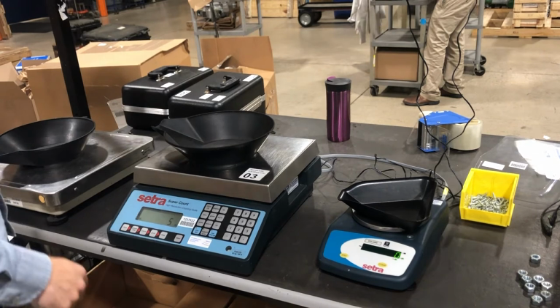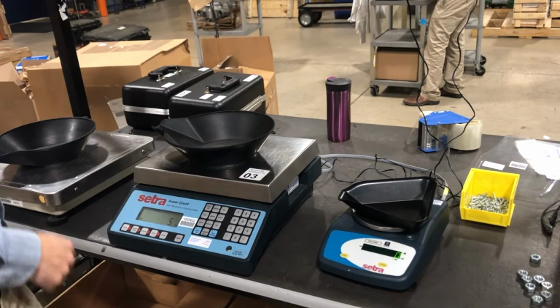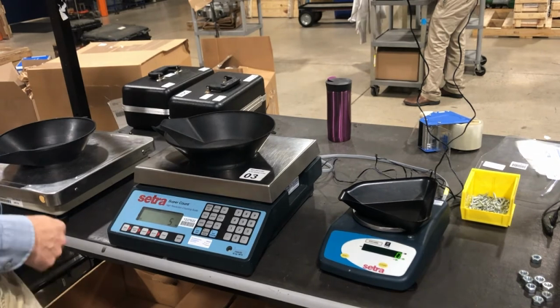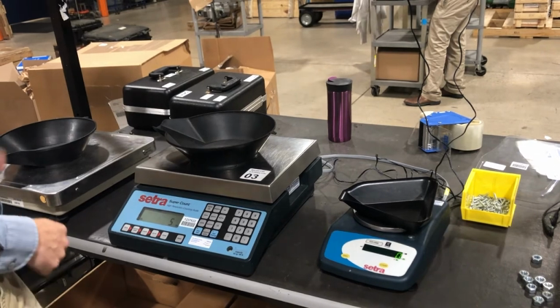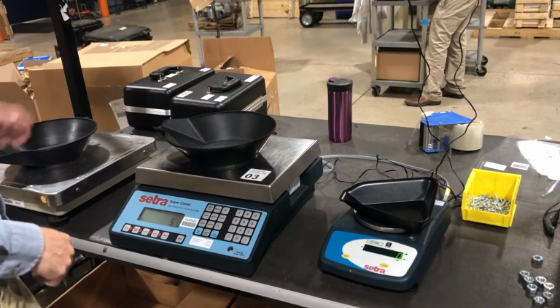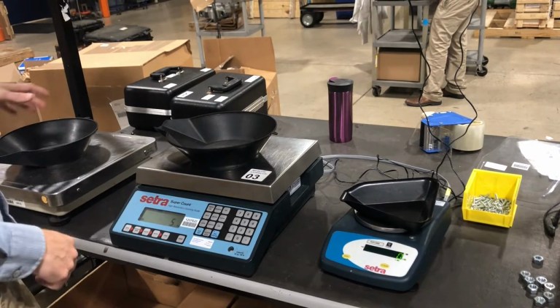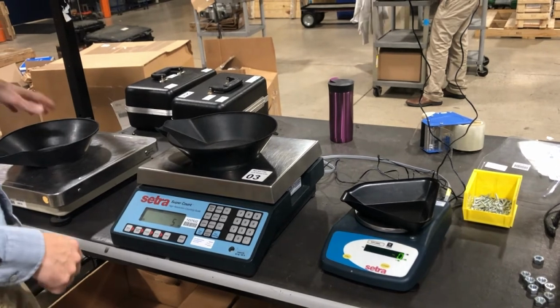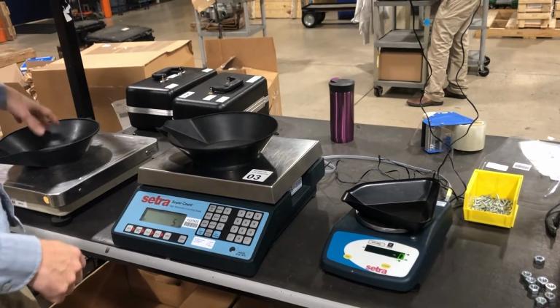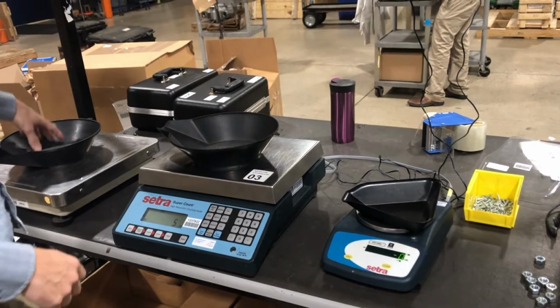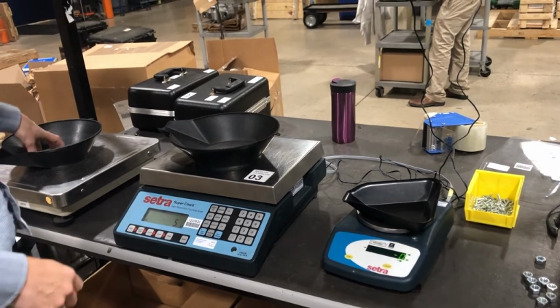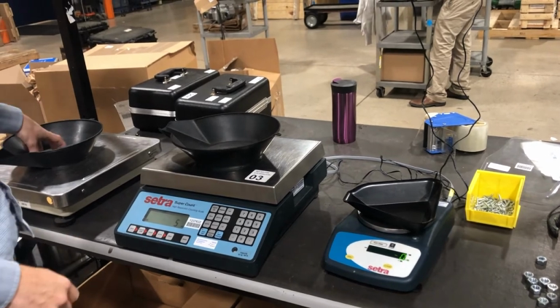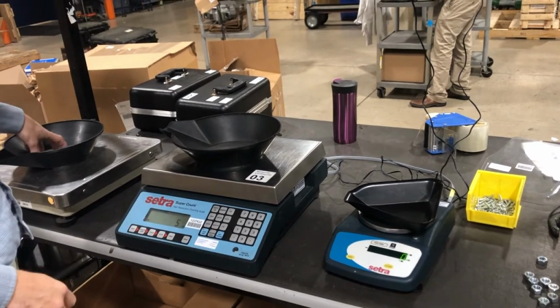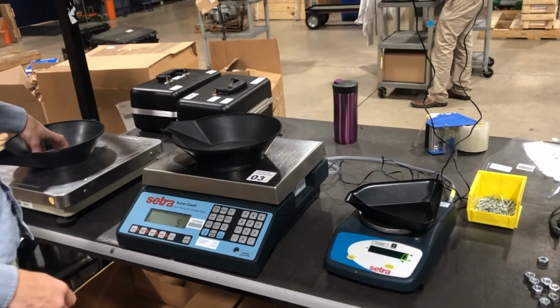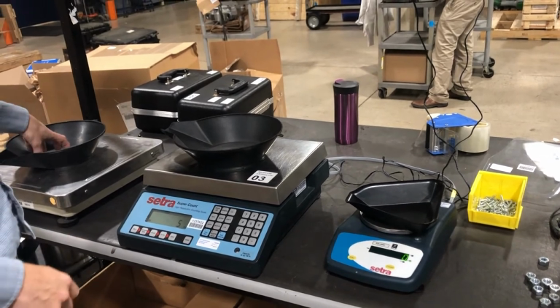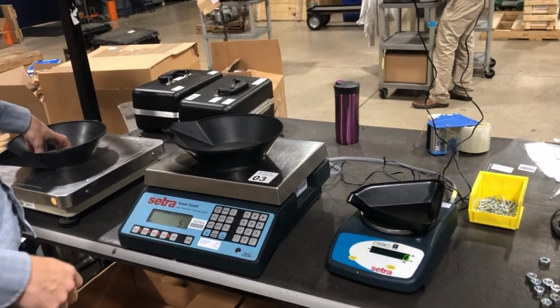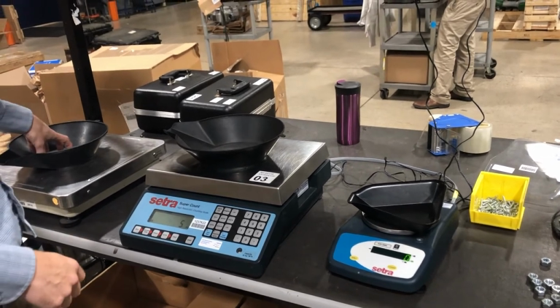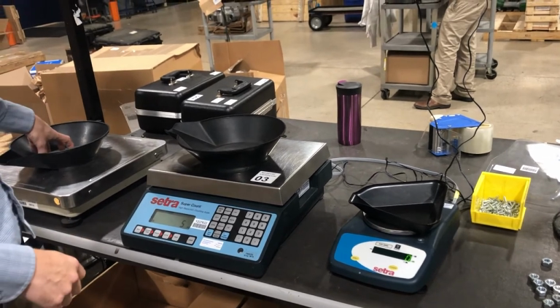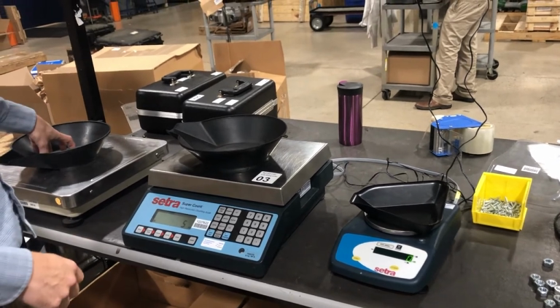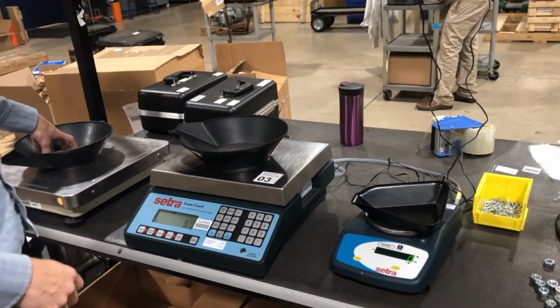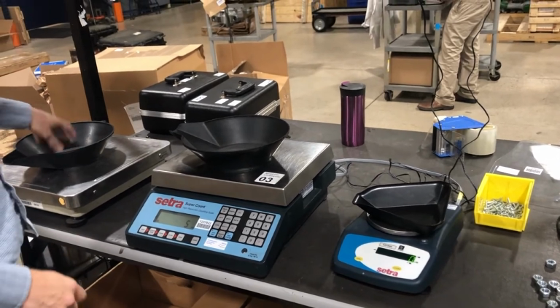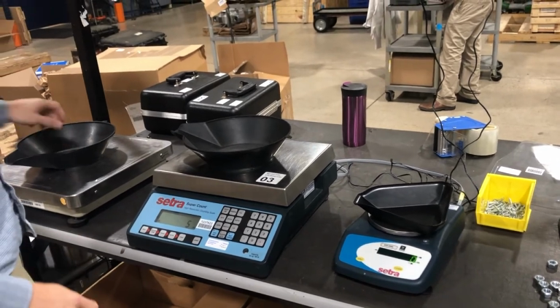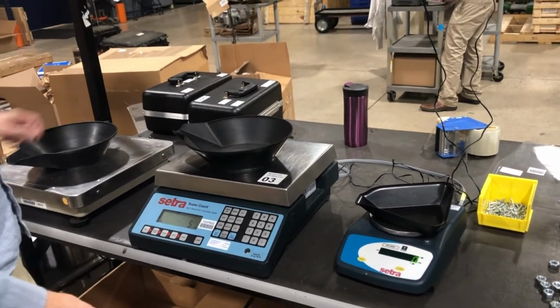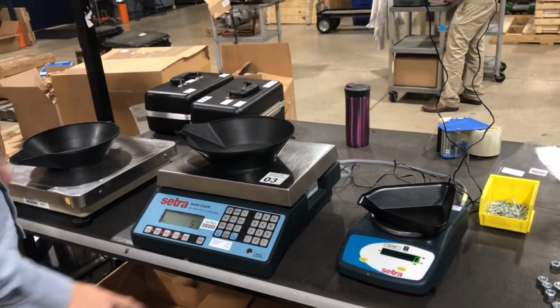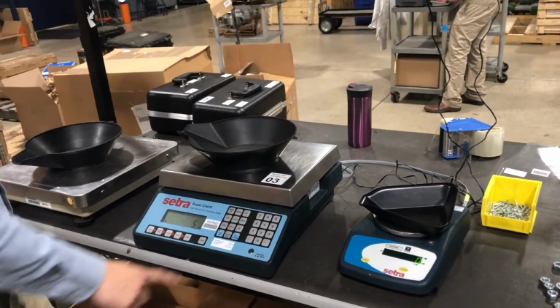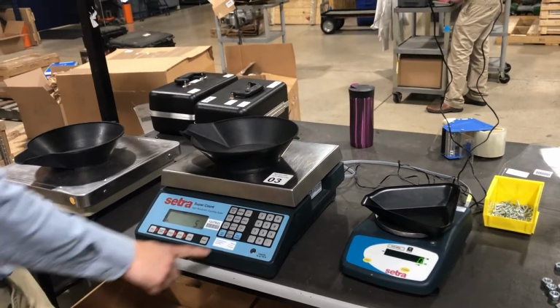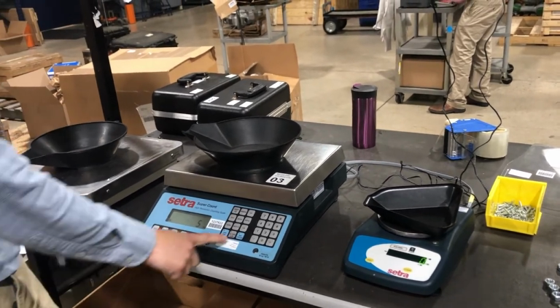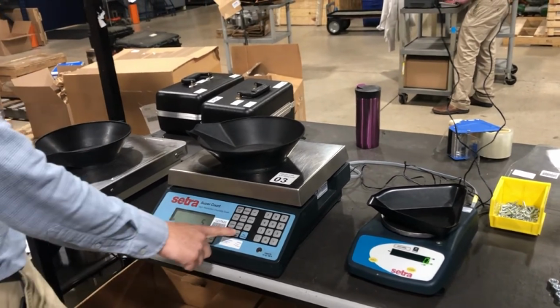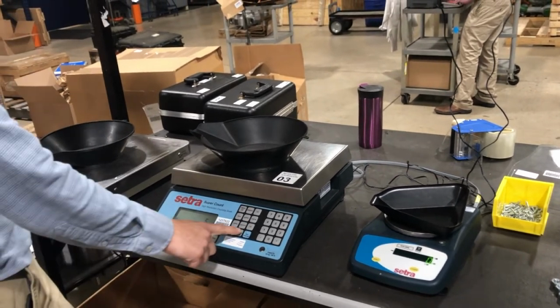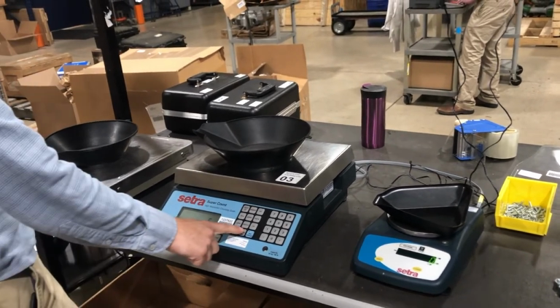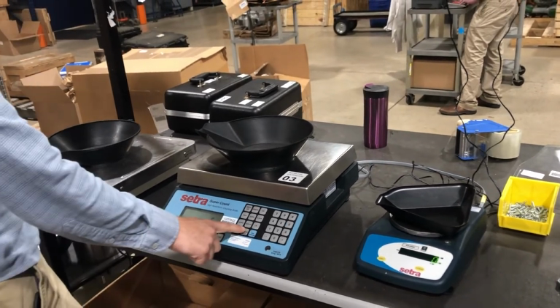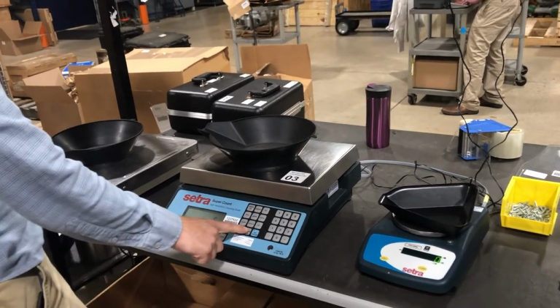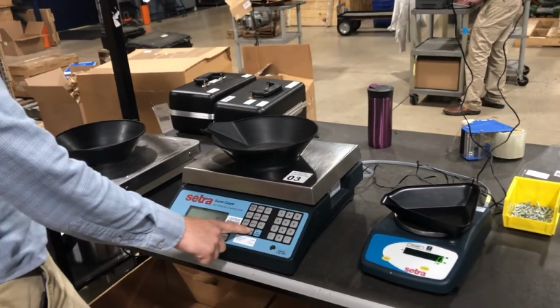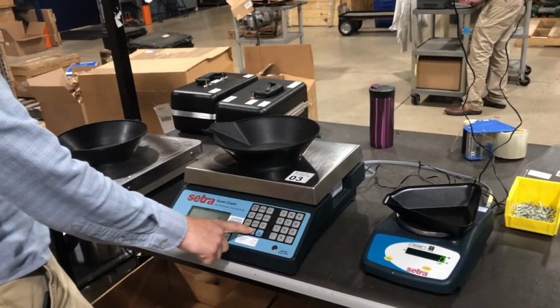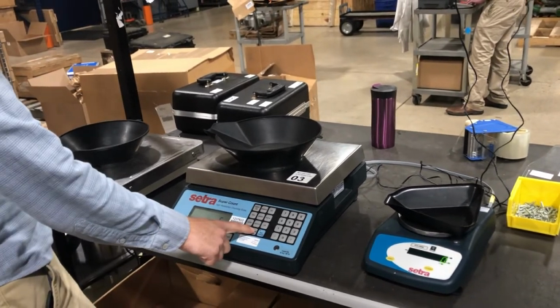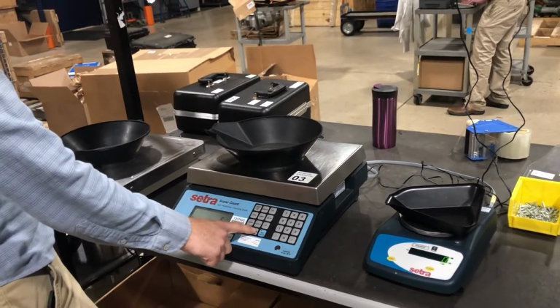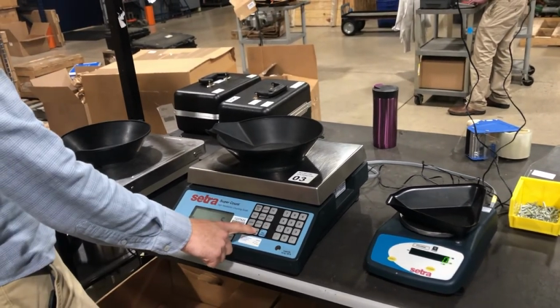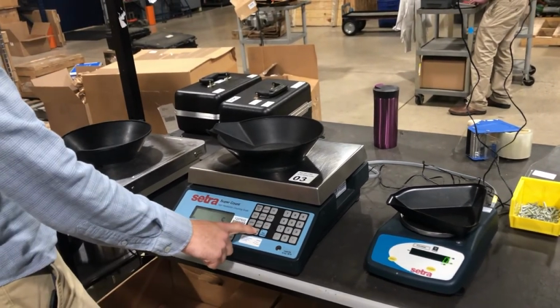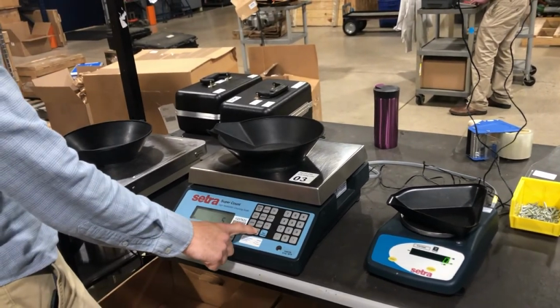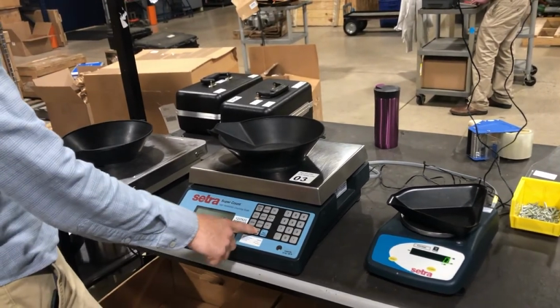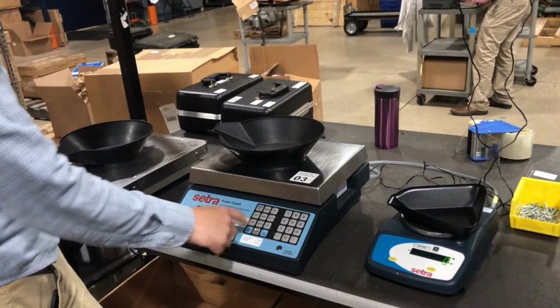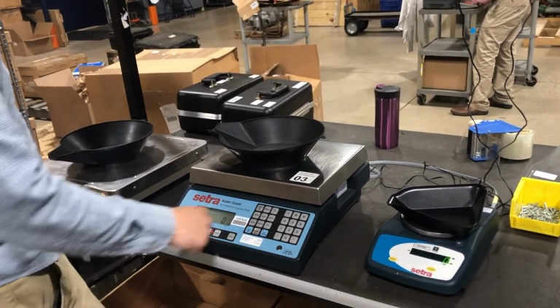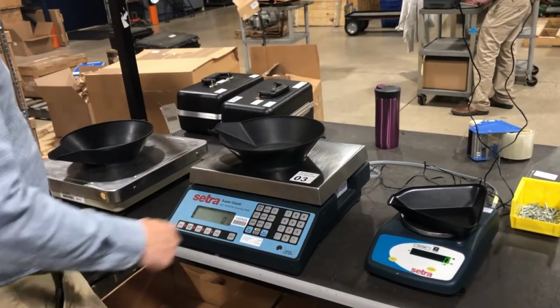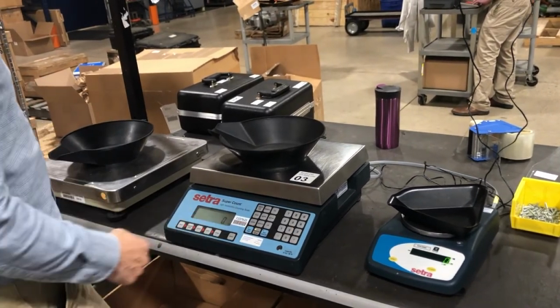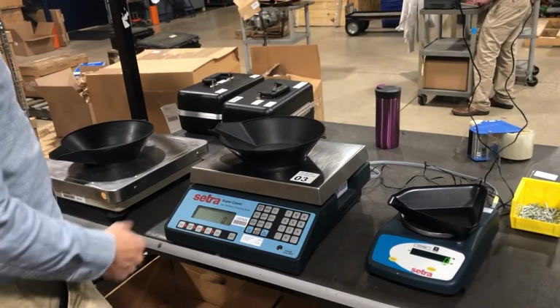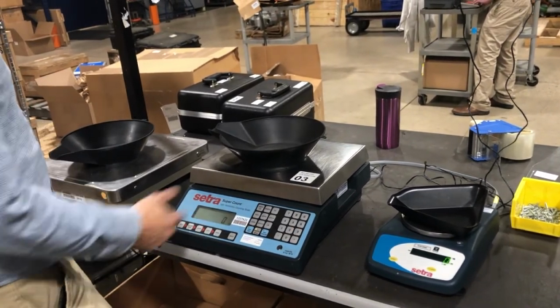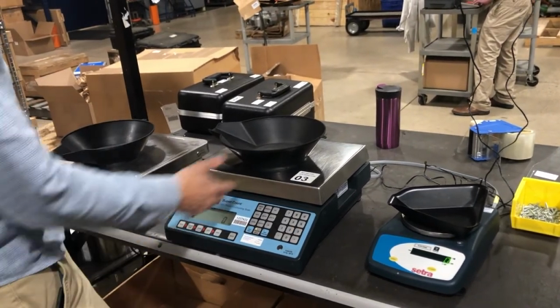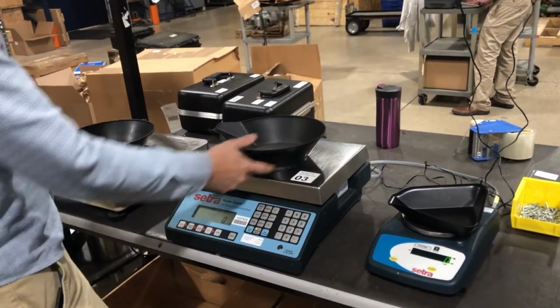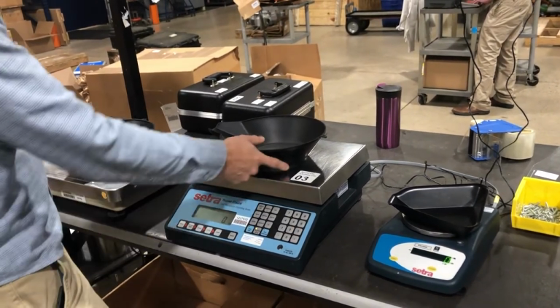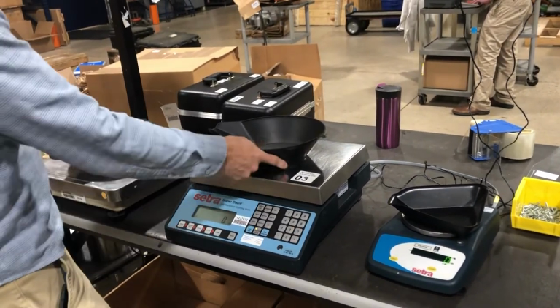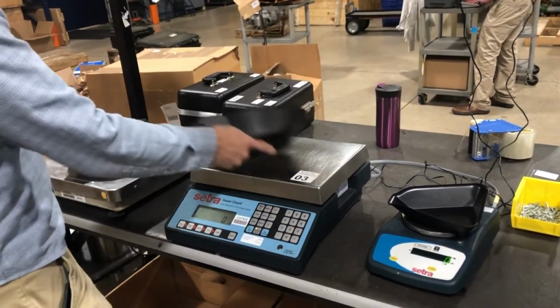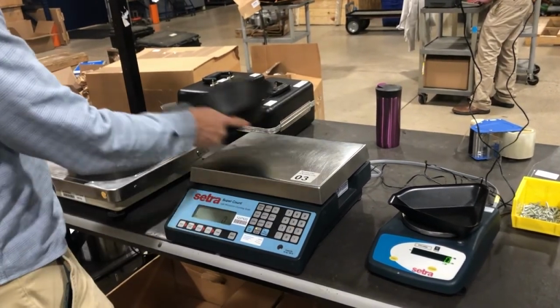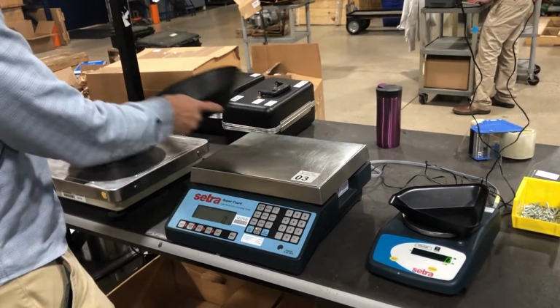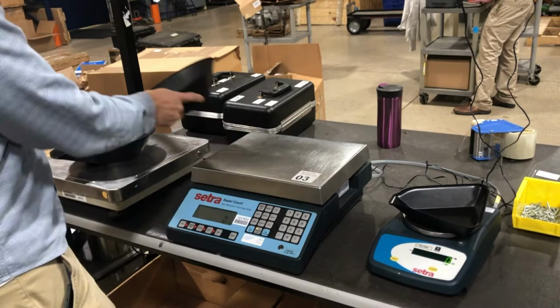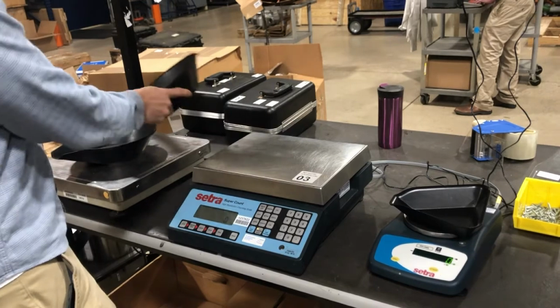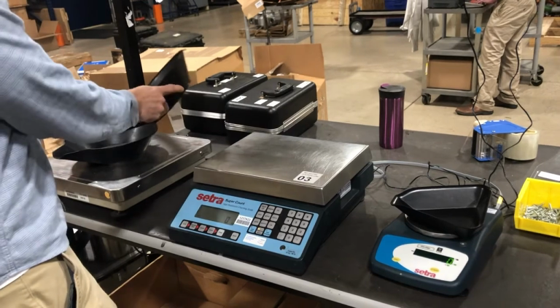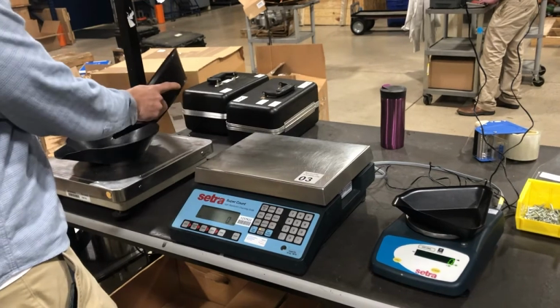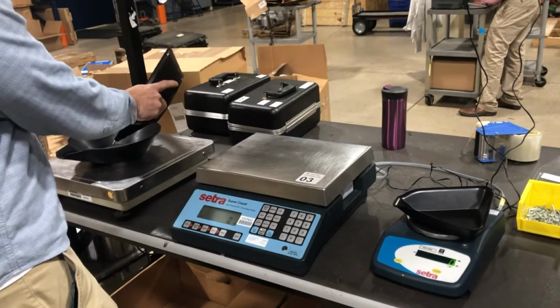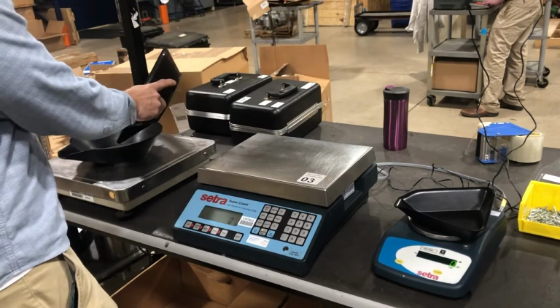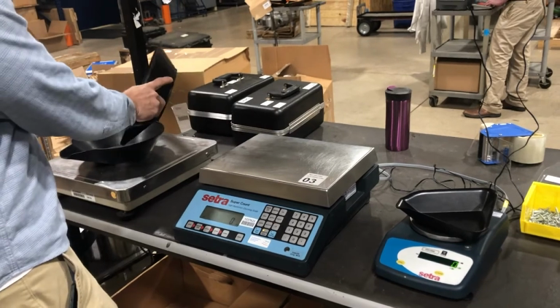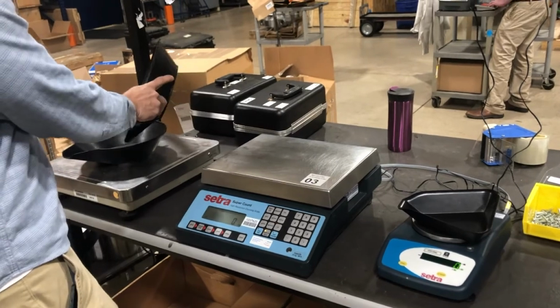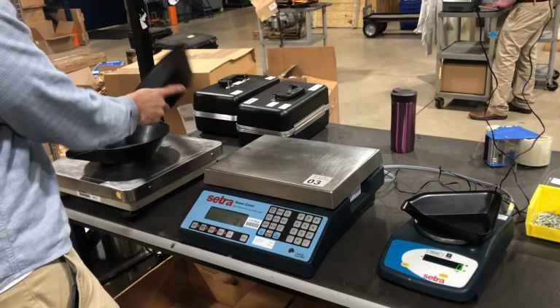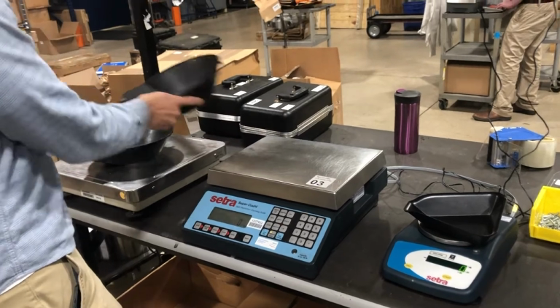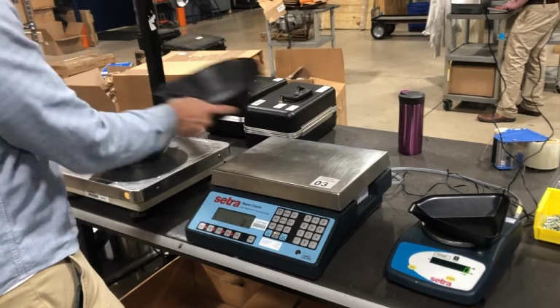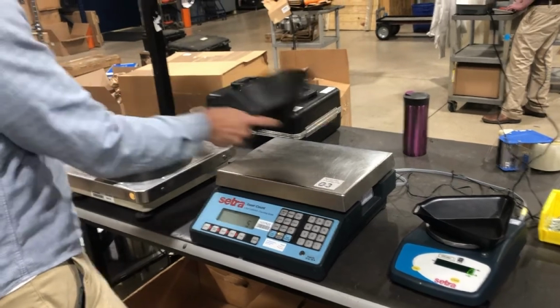We can also, if we have even larger pieces, switch to the remote scale and count on this.